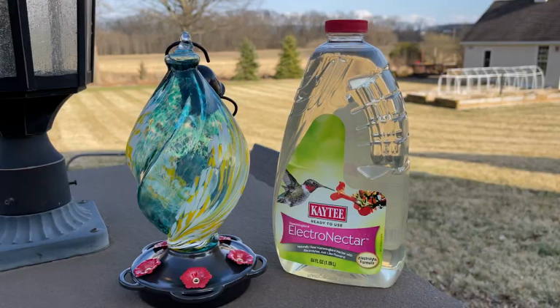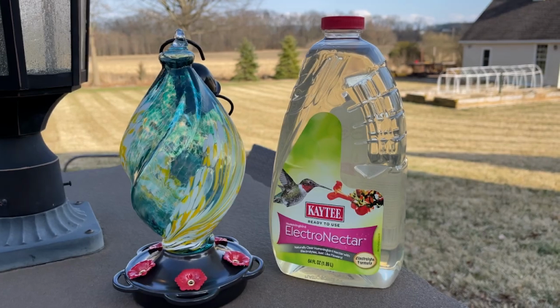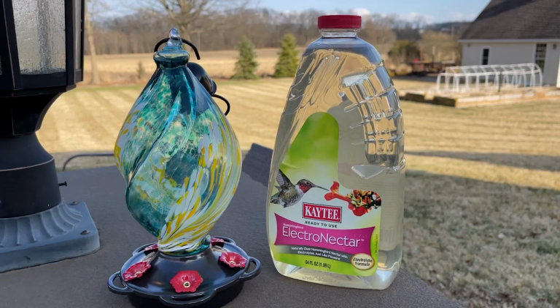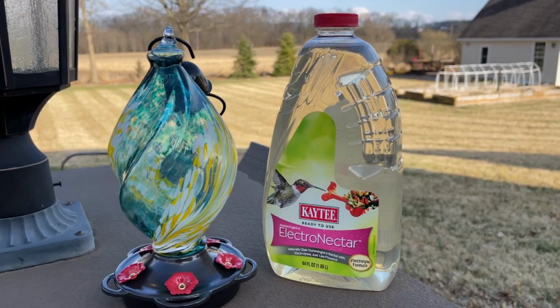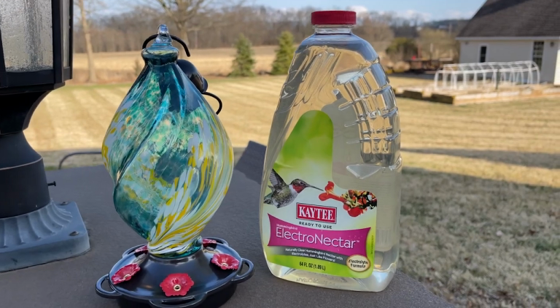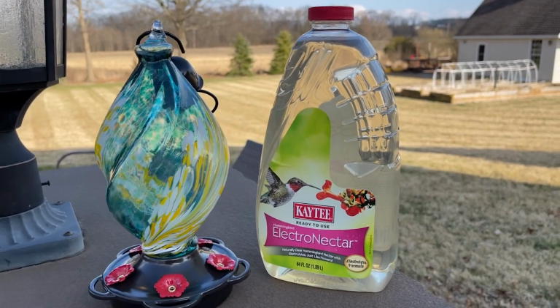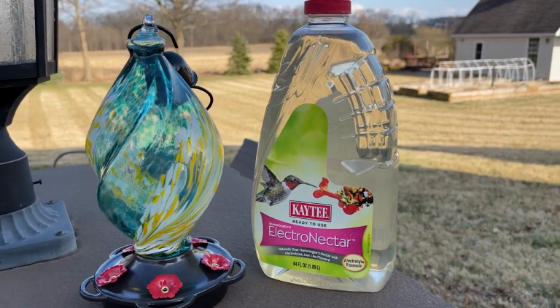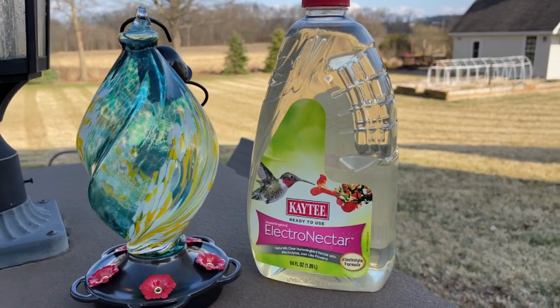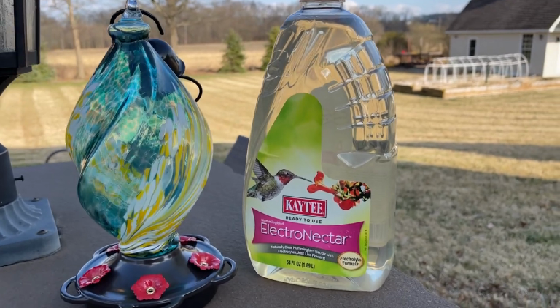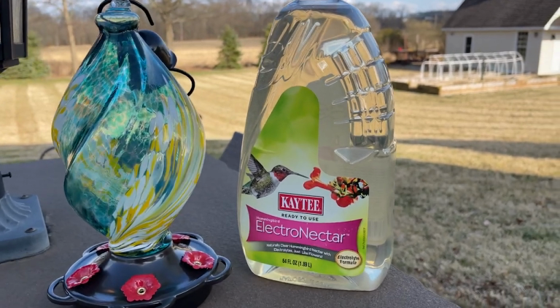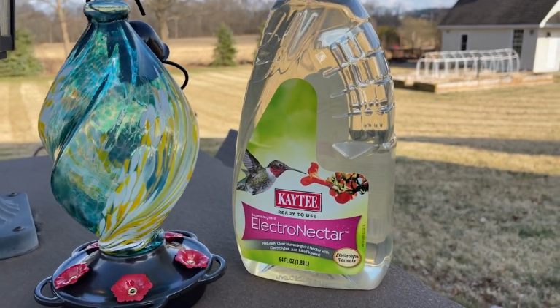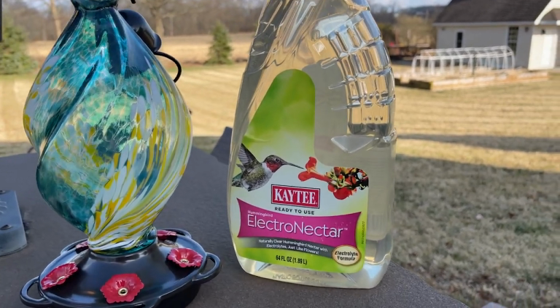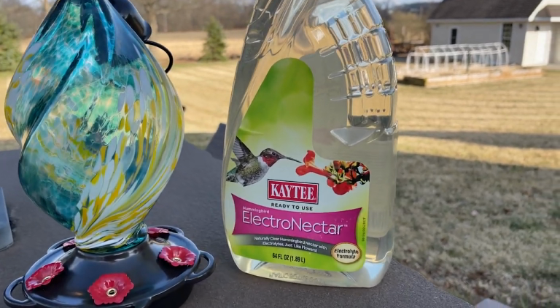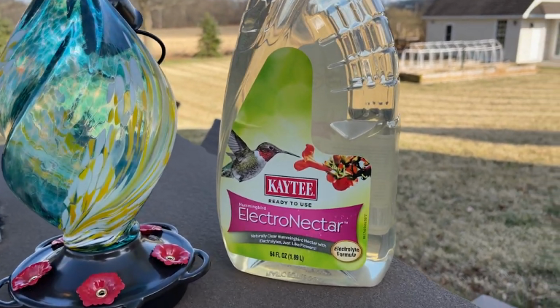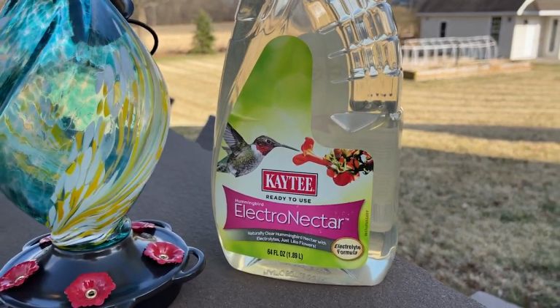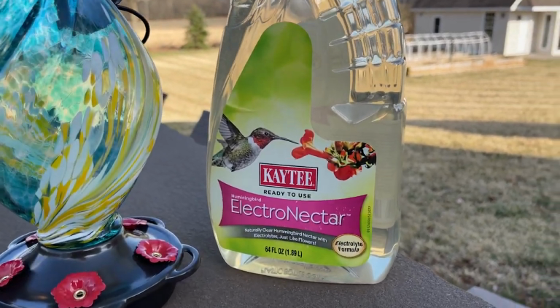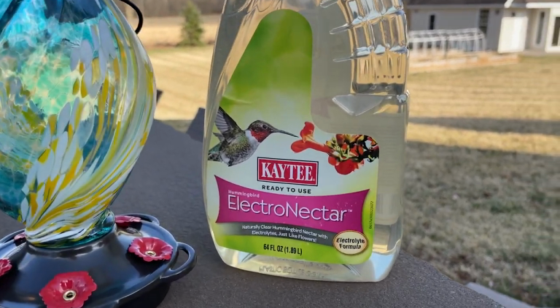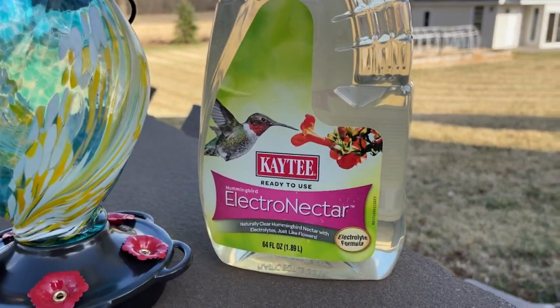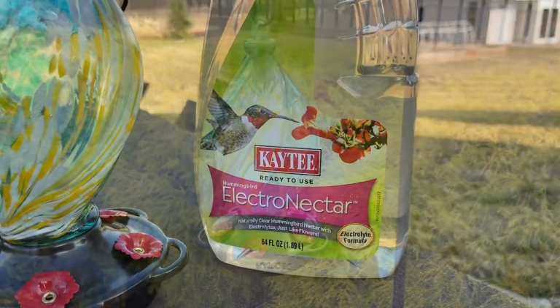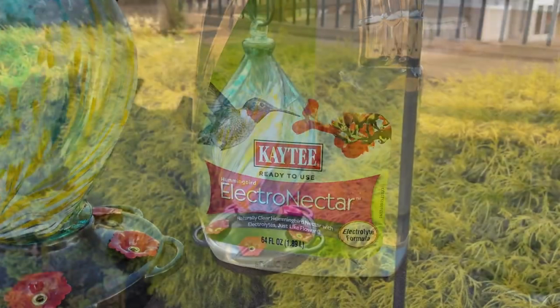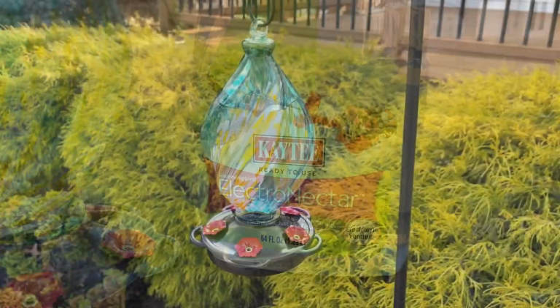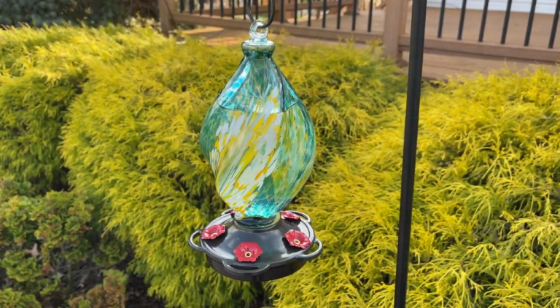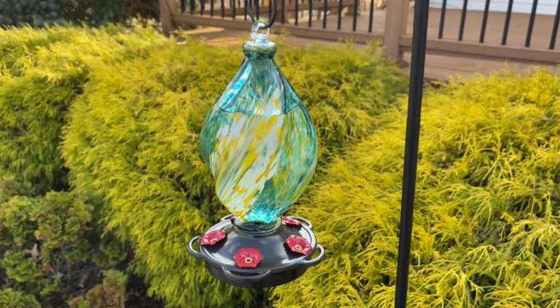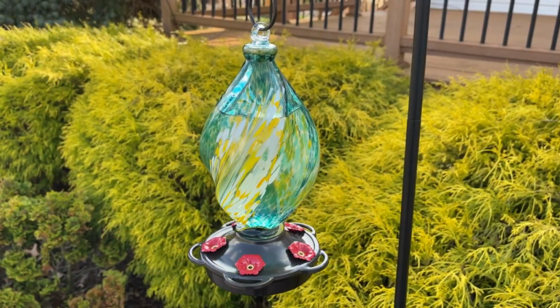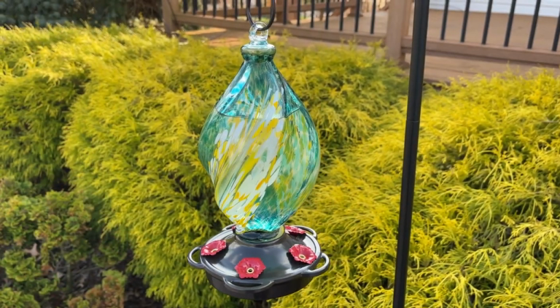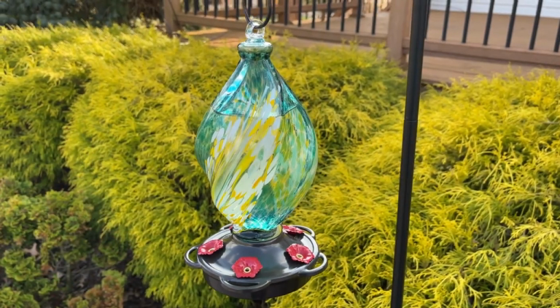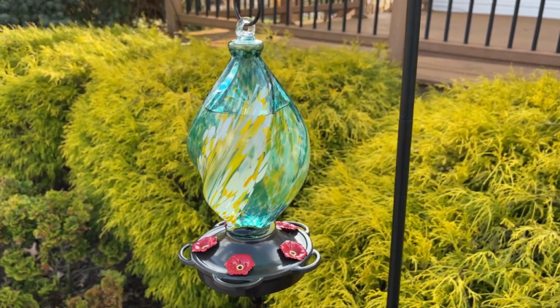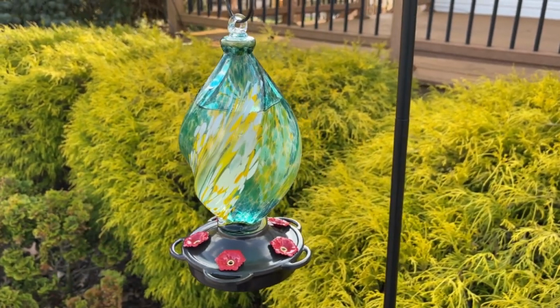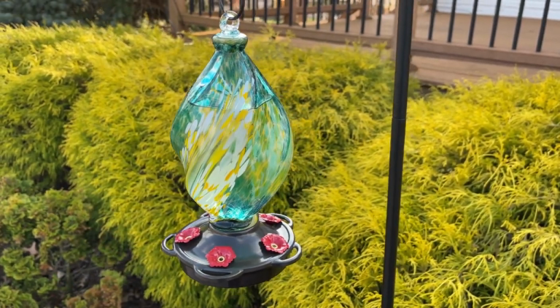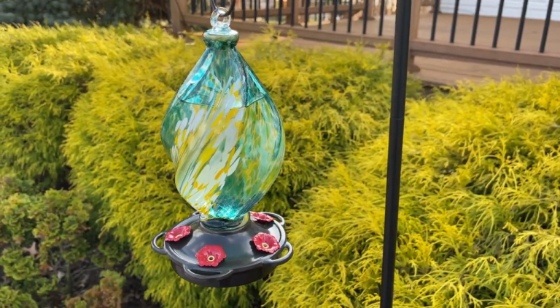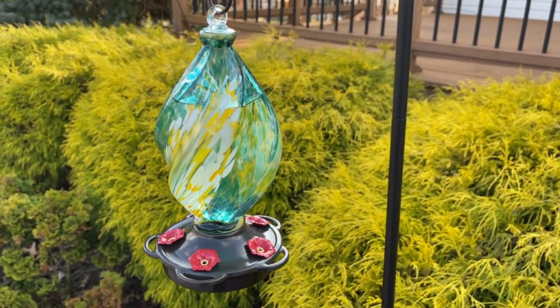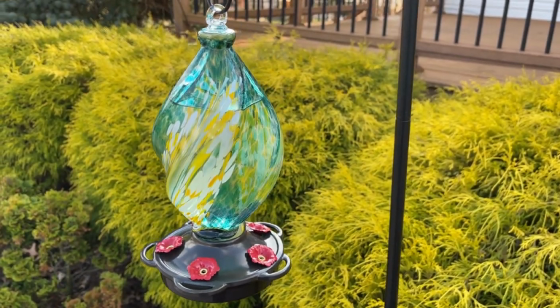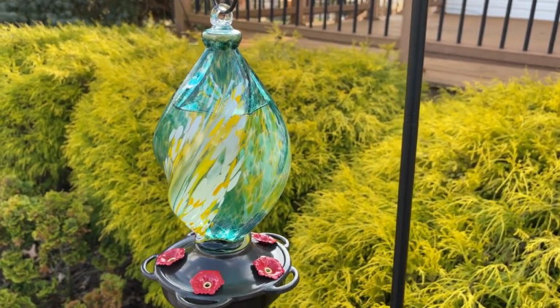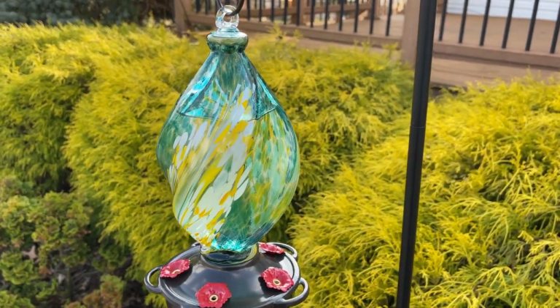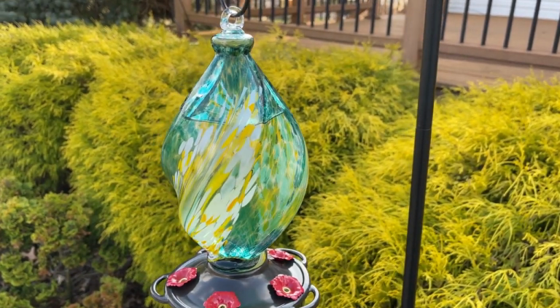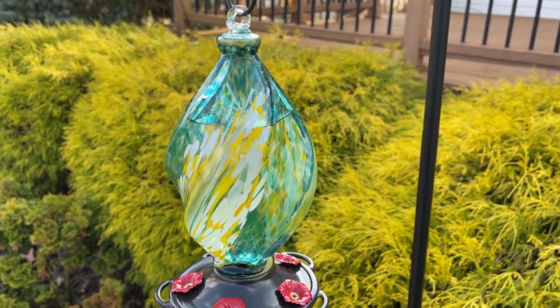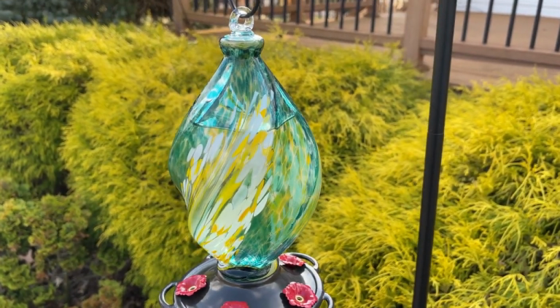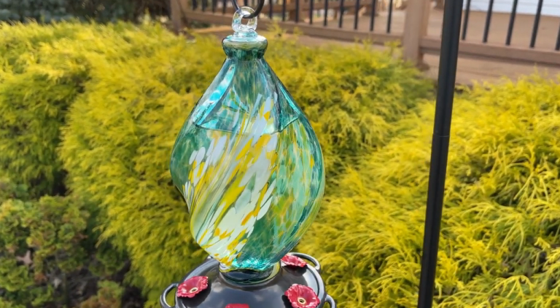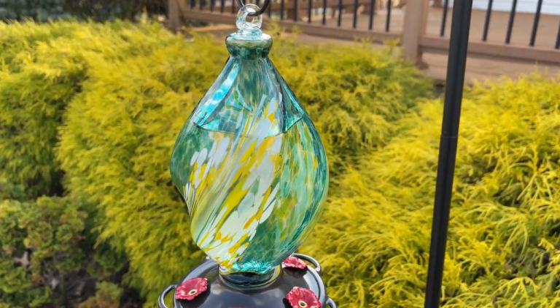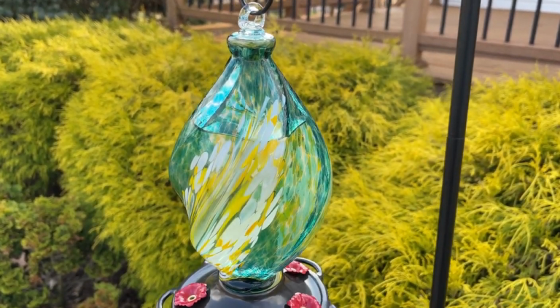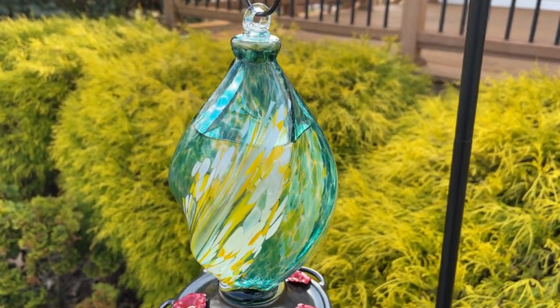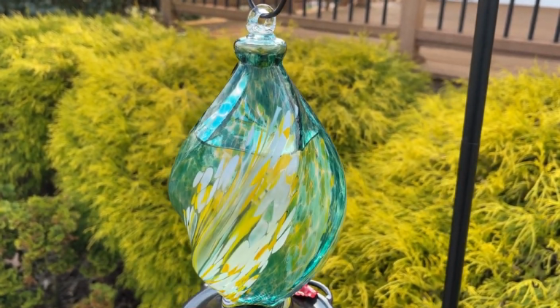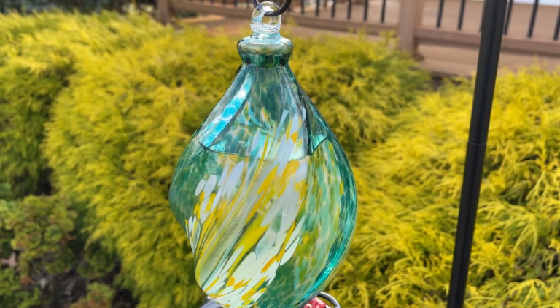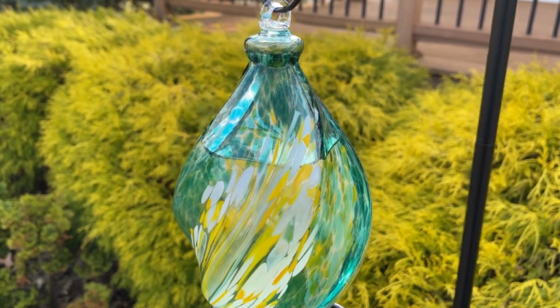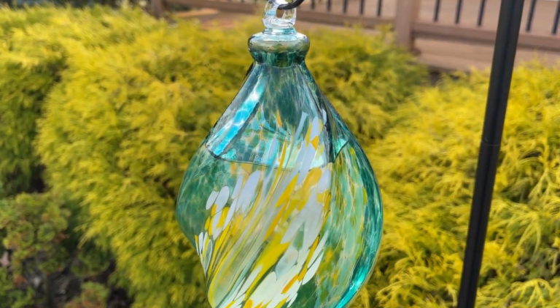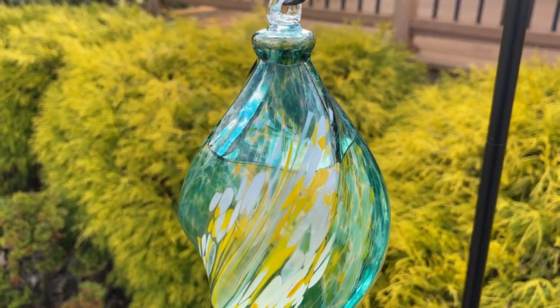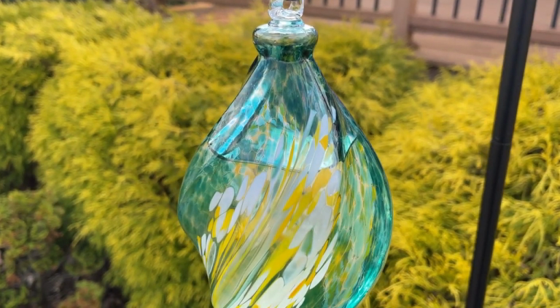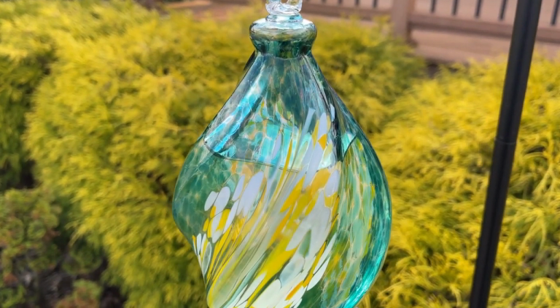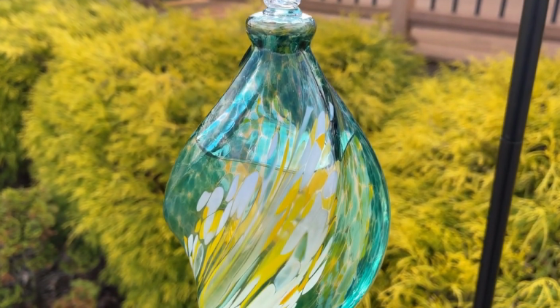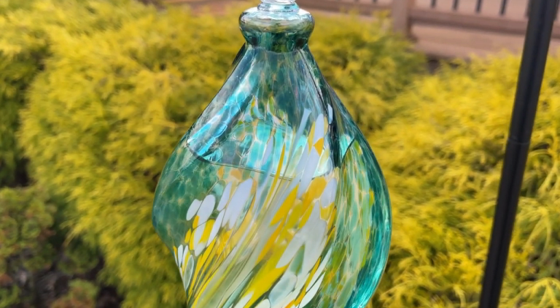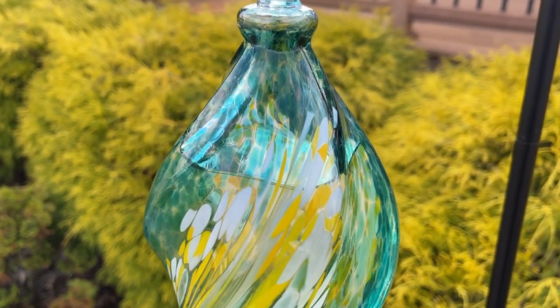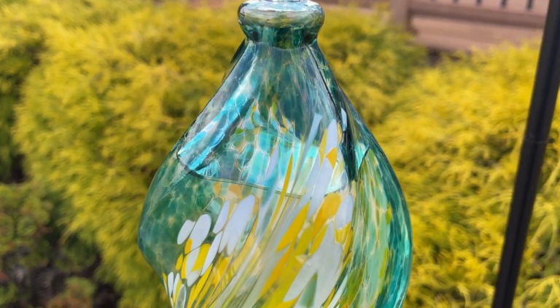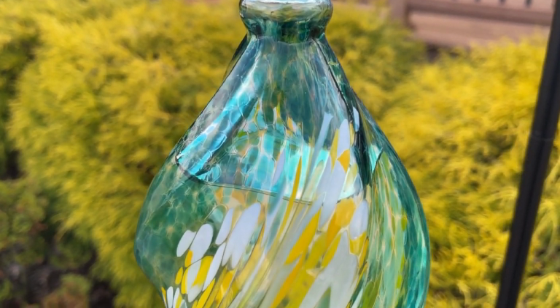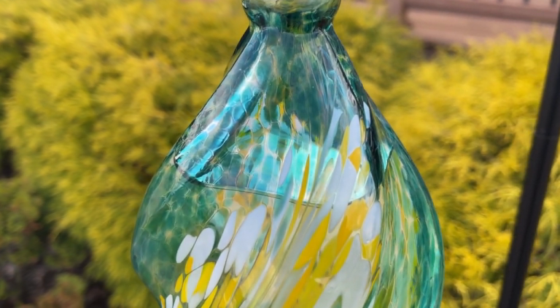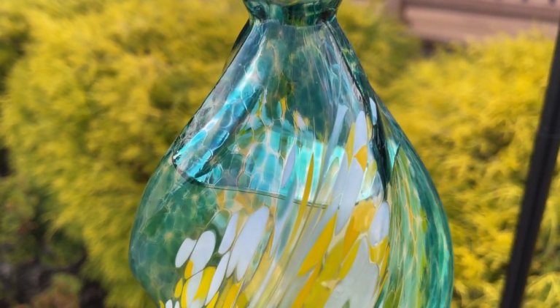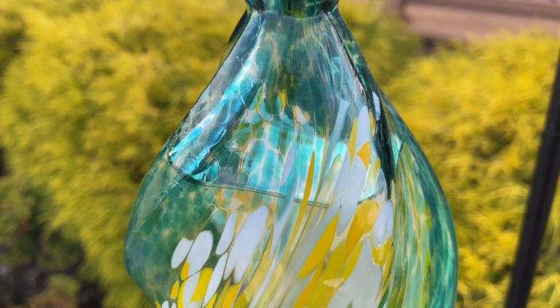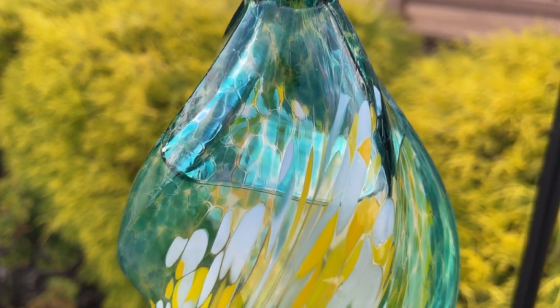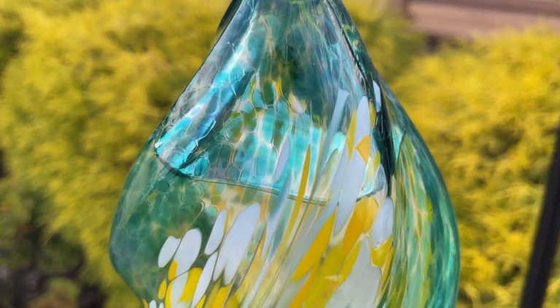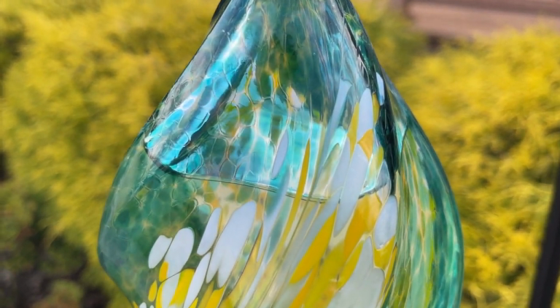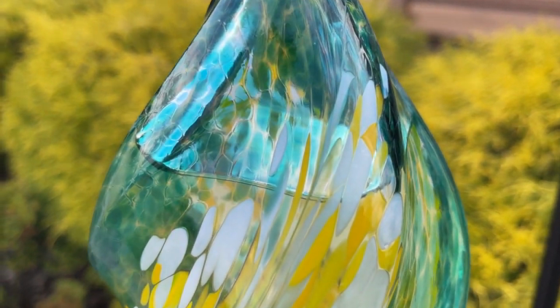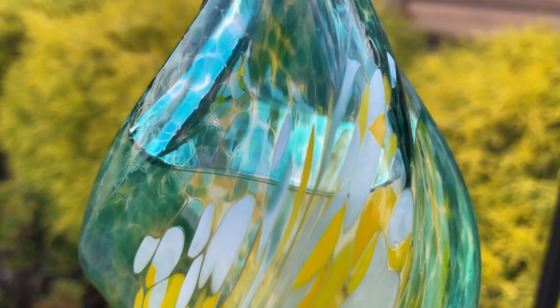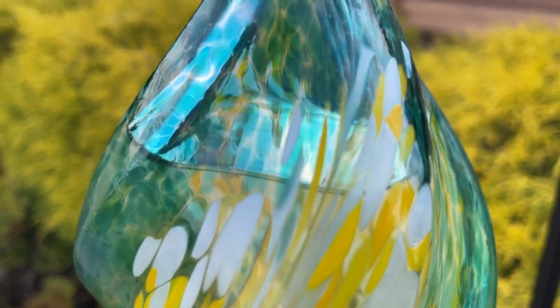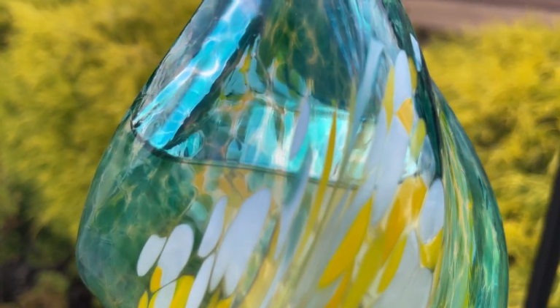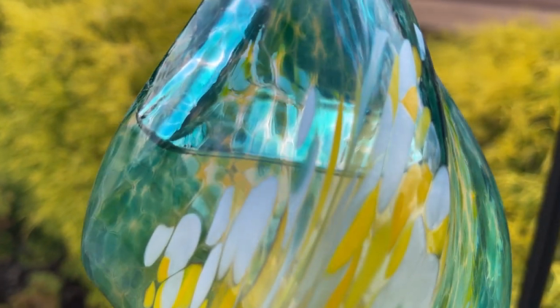I added the nectar to the feeder and set it up in my backyard. Overall, it looks fantastic and ready for the hummingbird season.